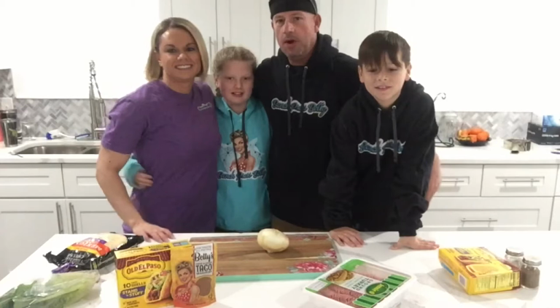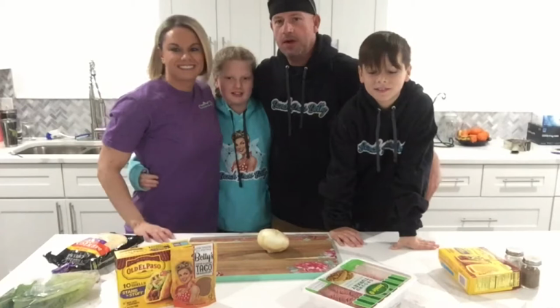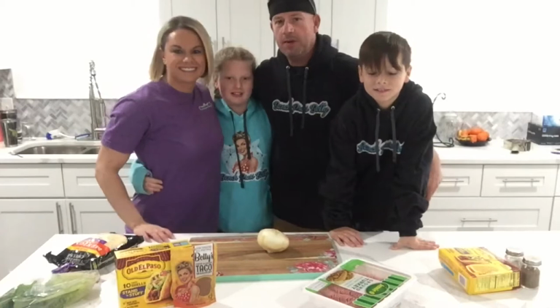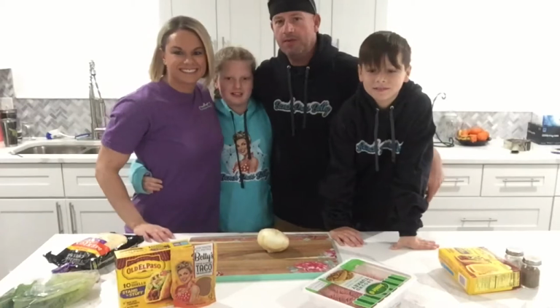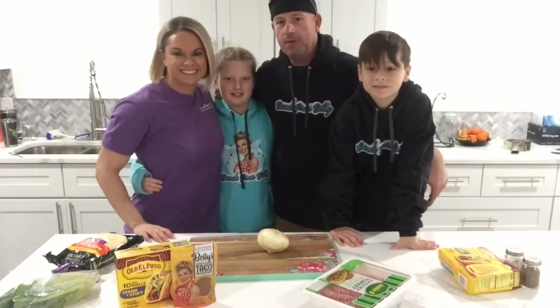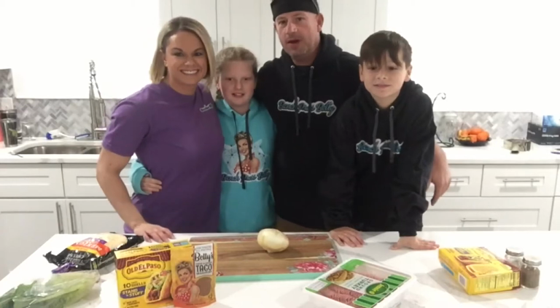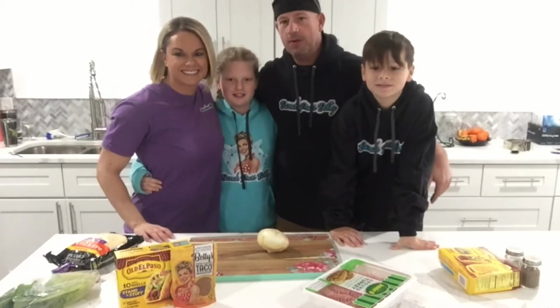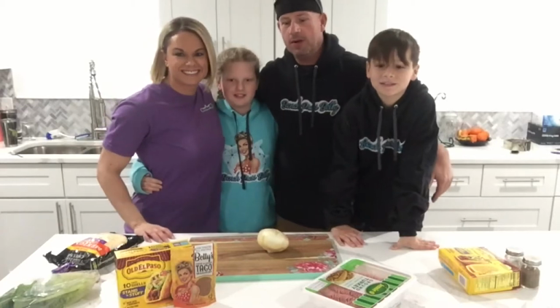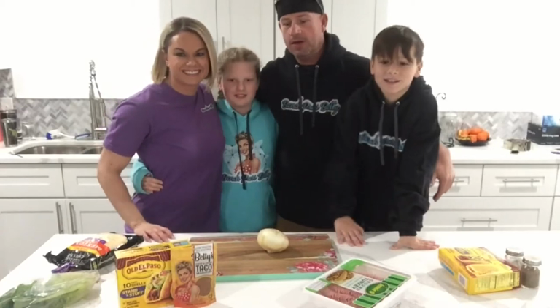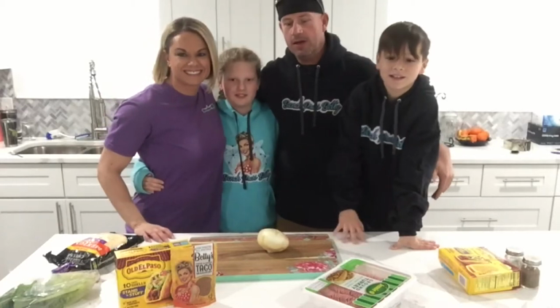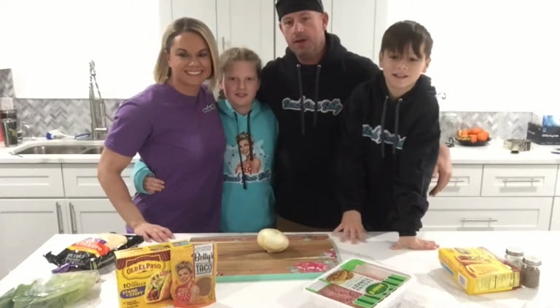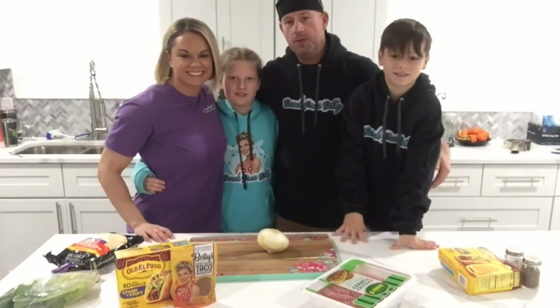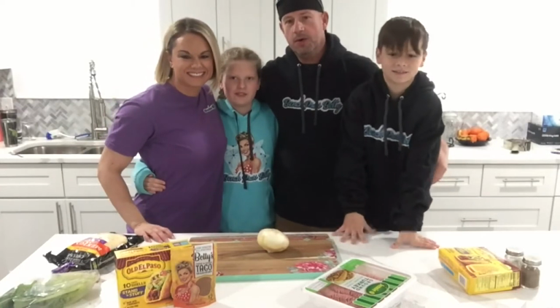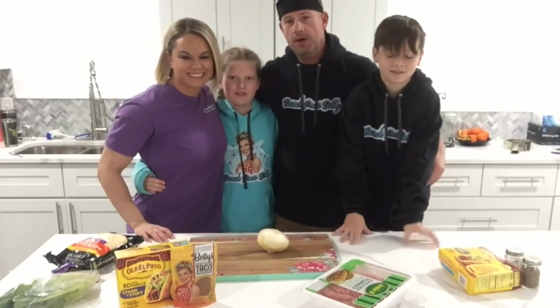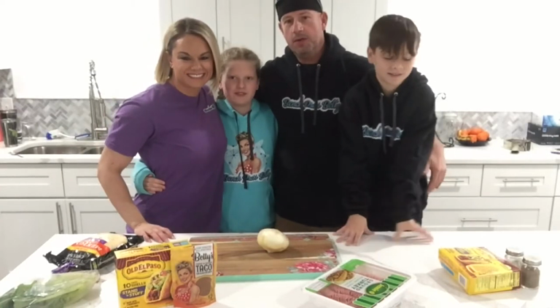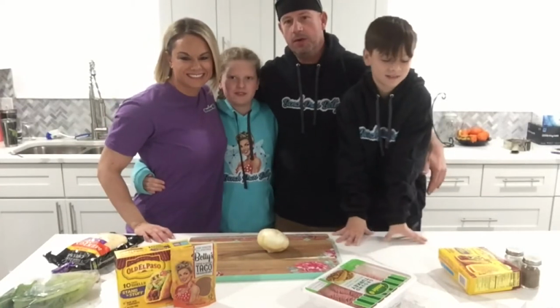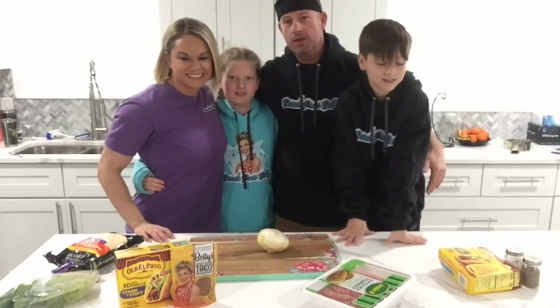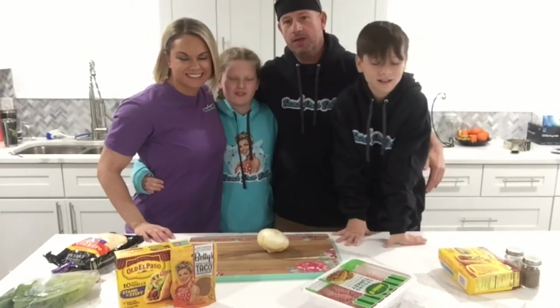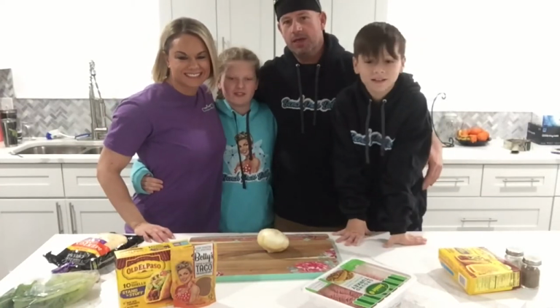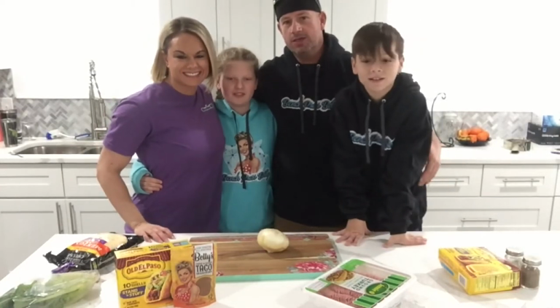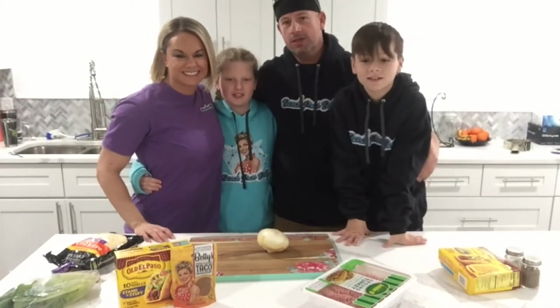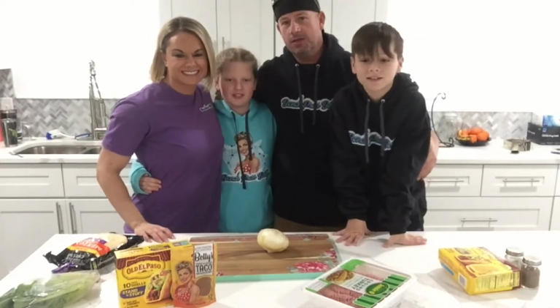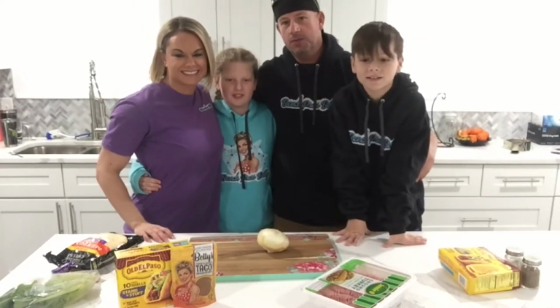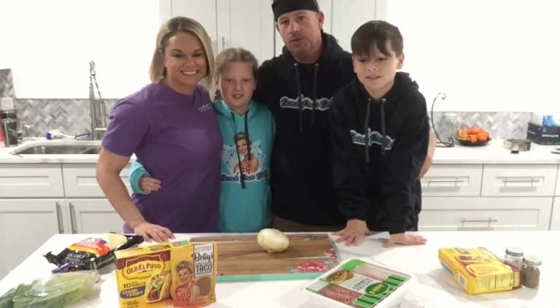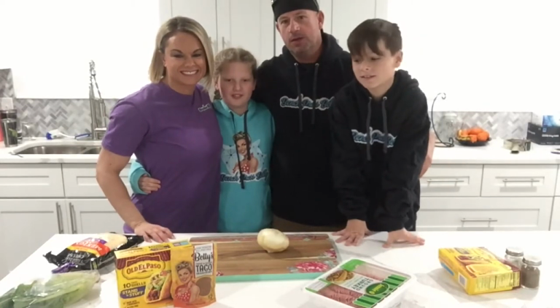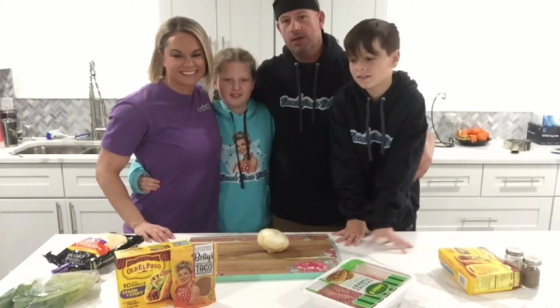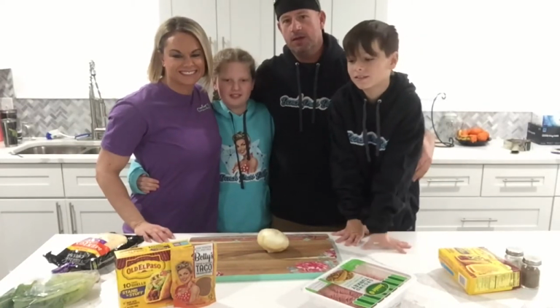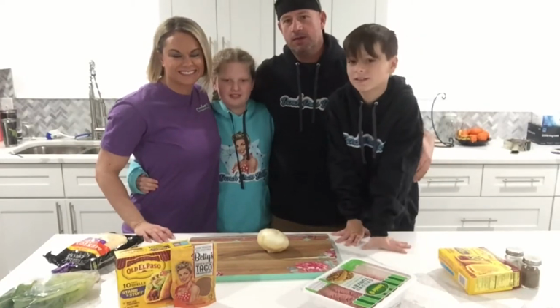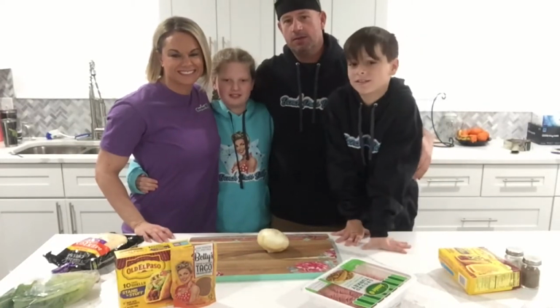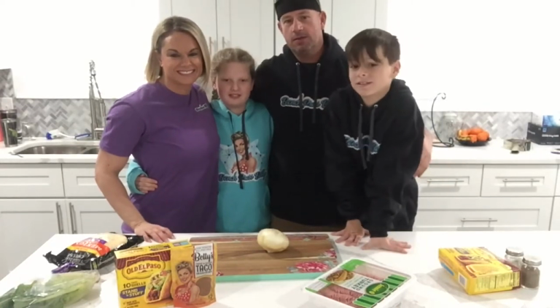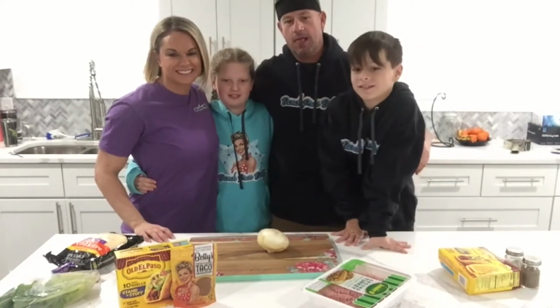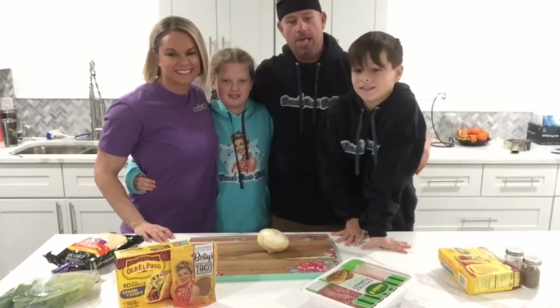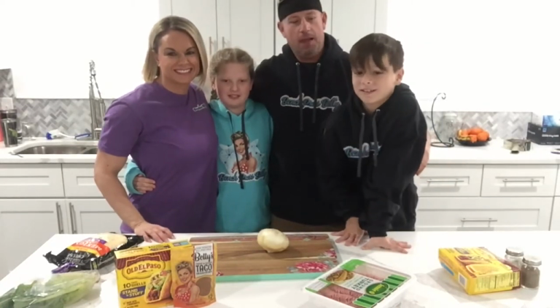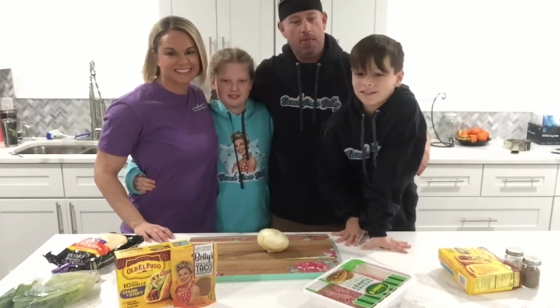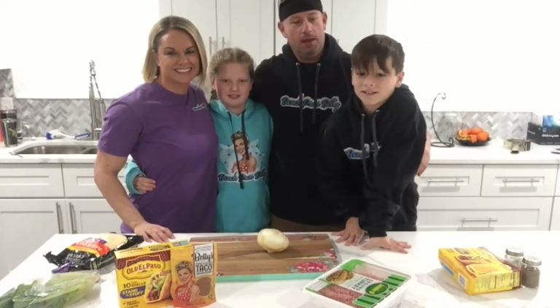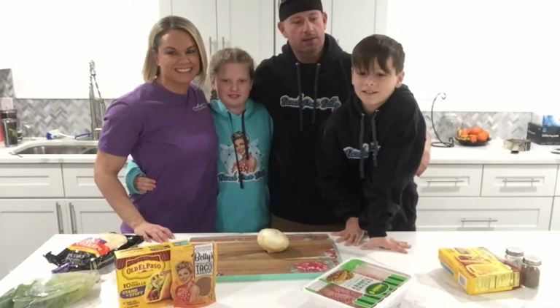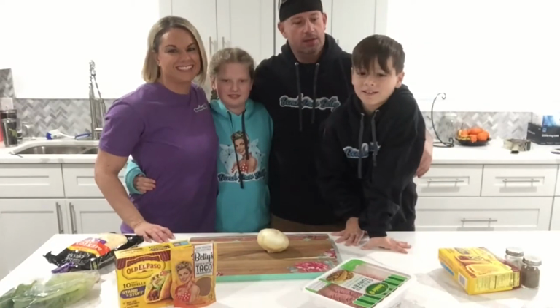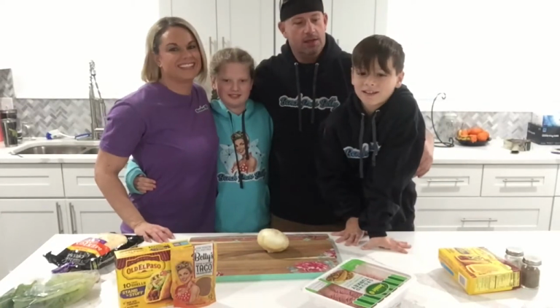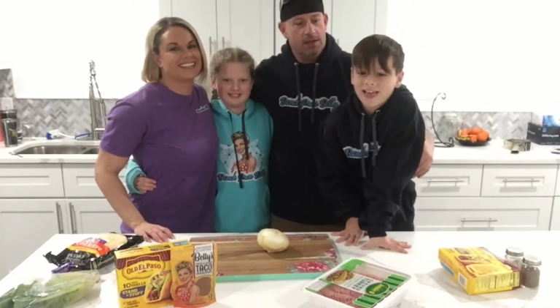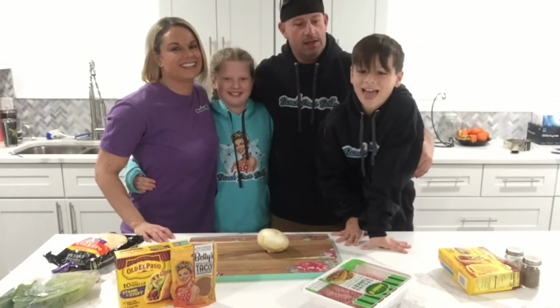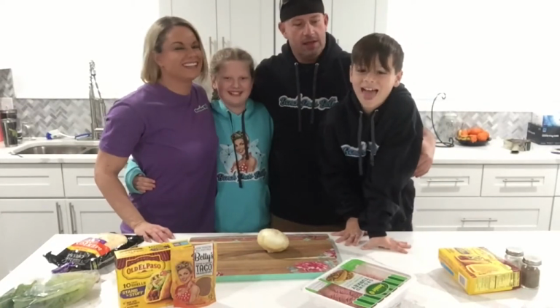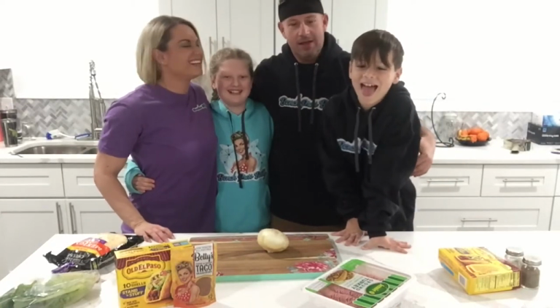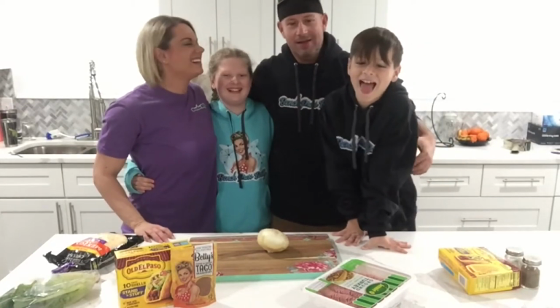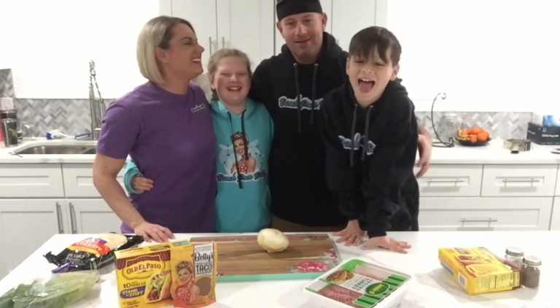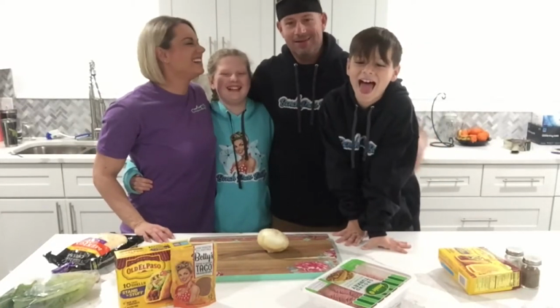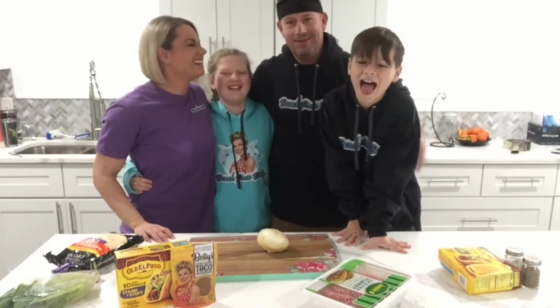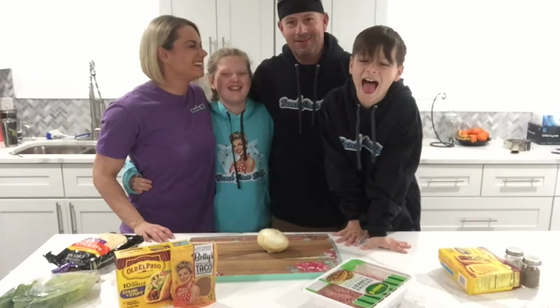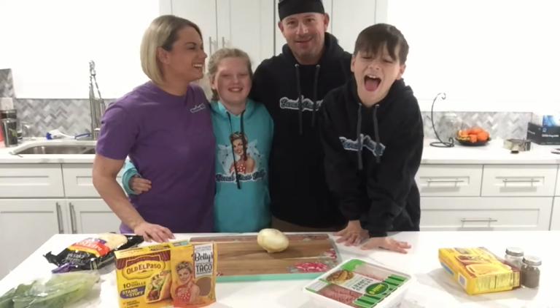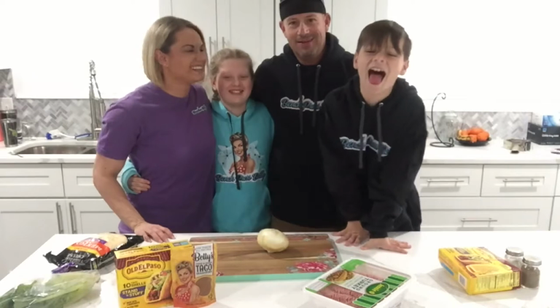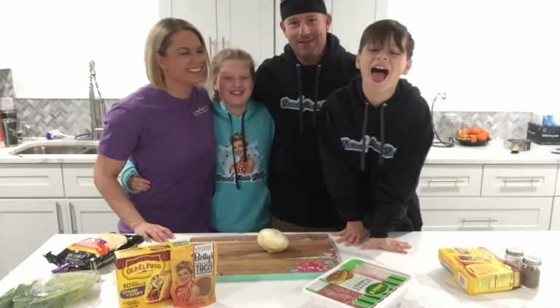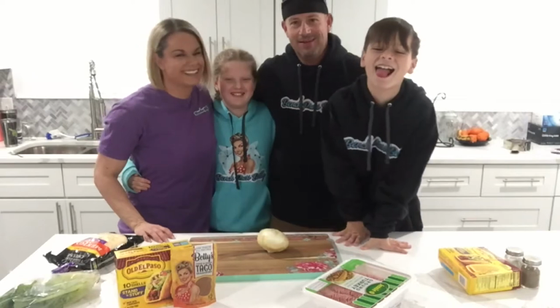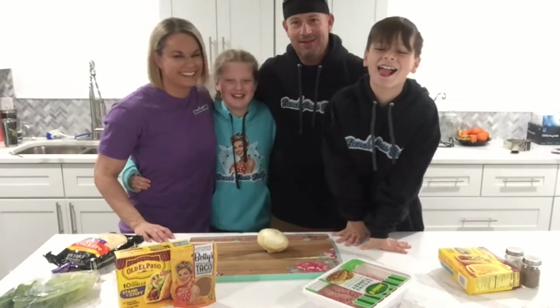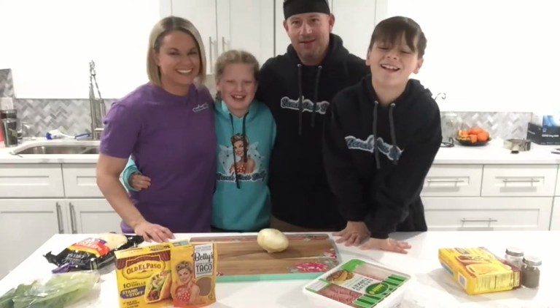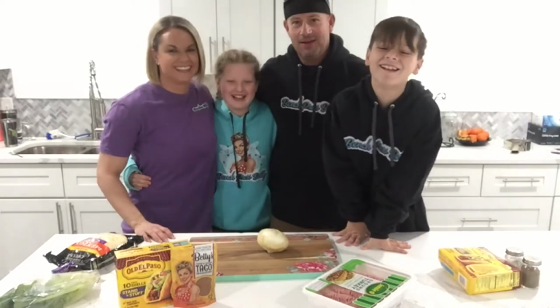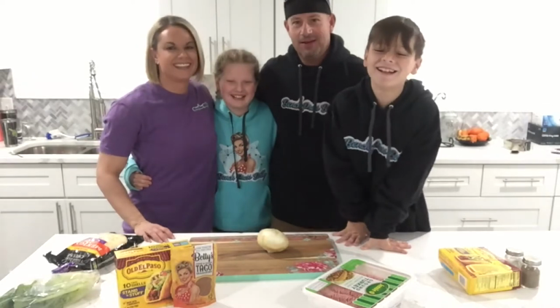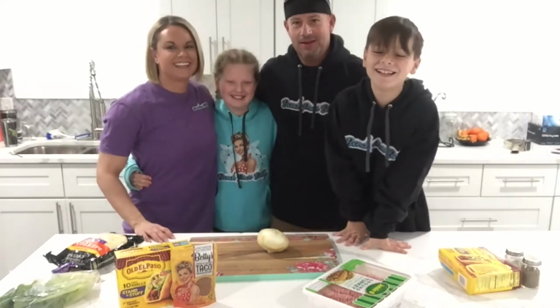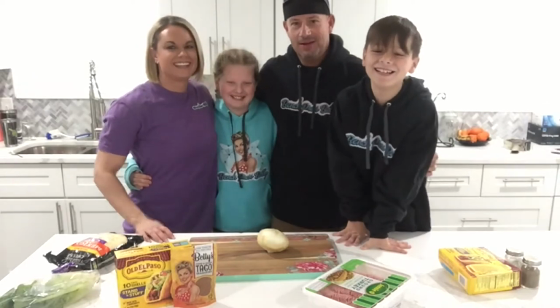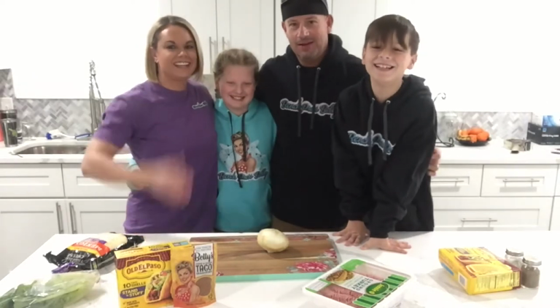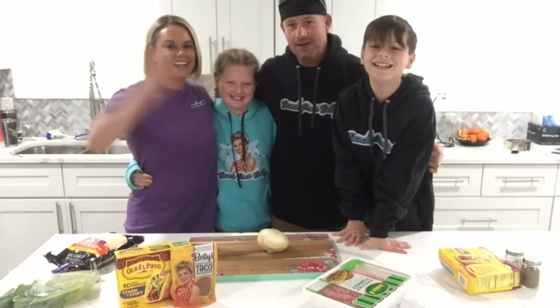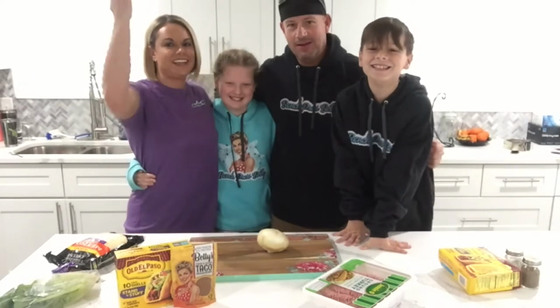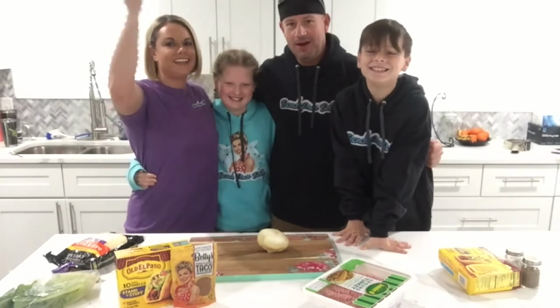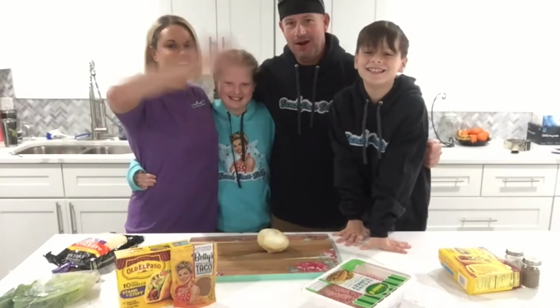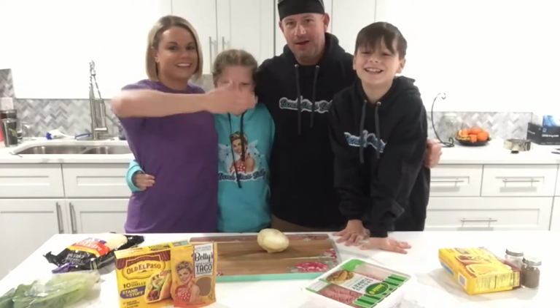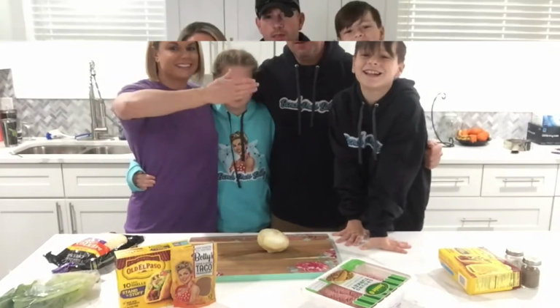Welcome everybody. We're in the kitchen and we're gonna... Rewind! And cut.